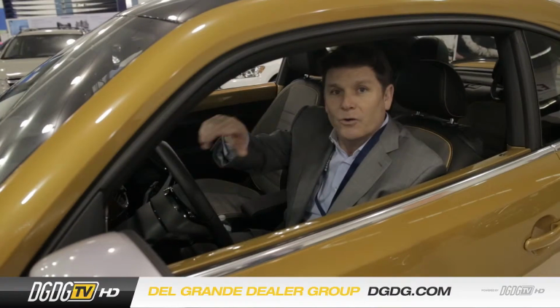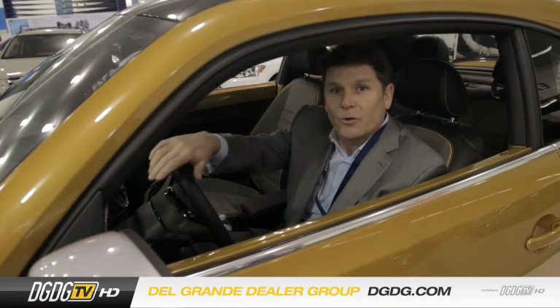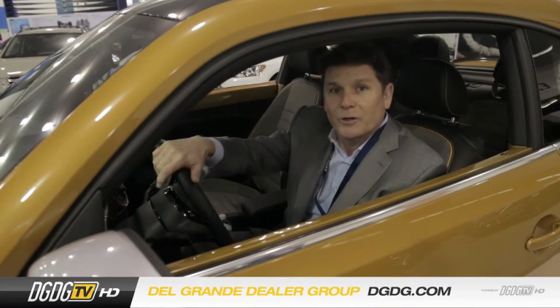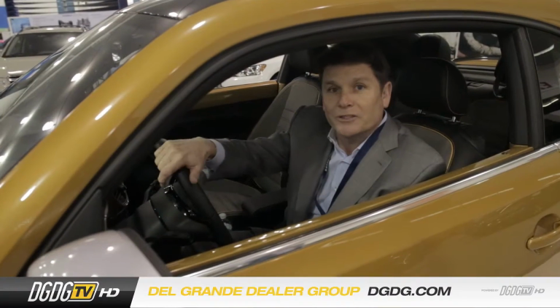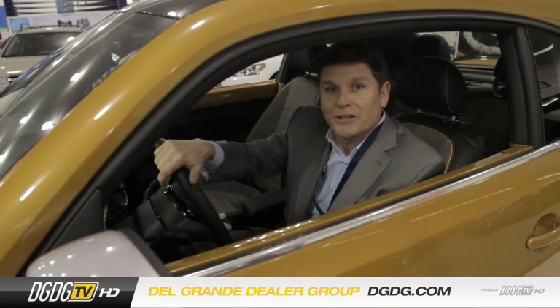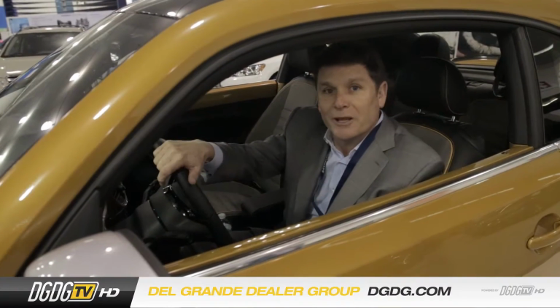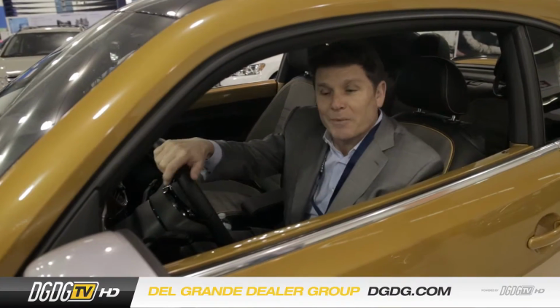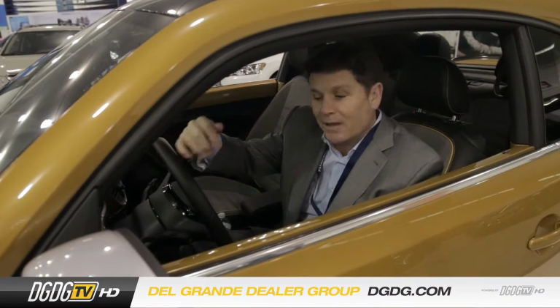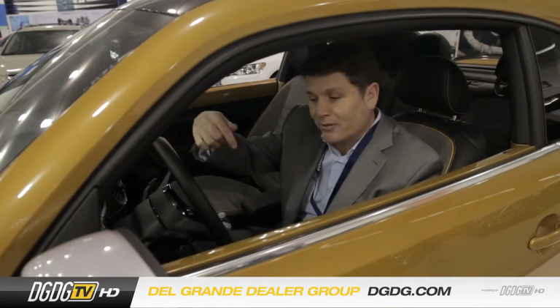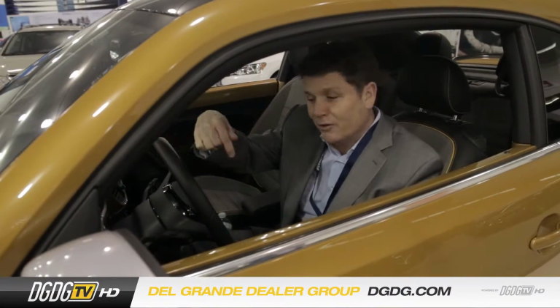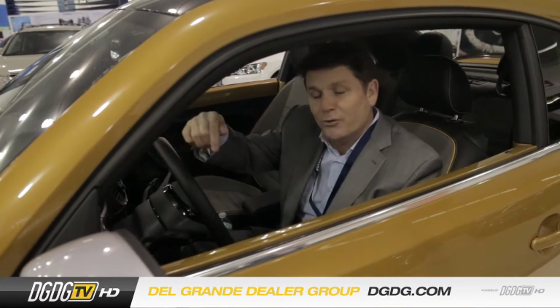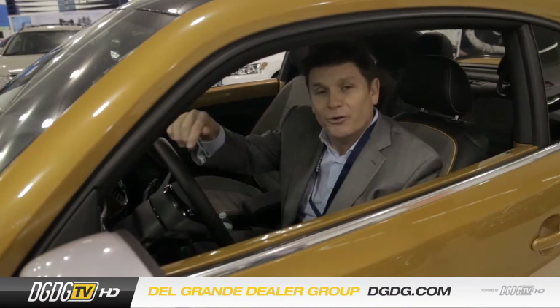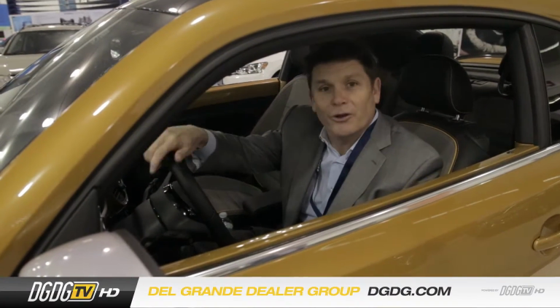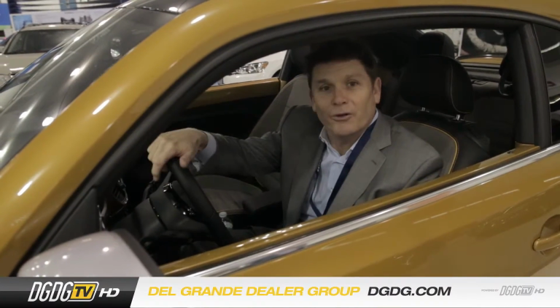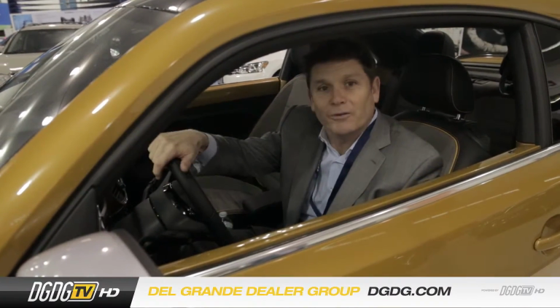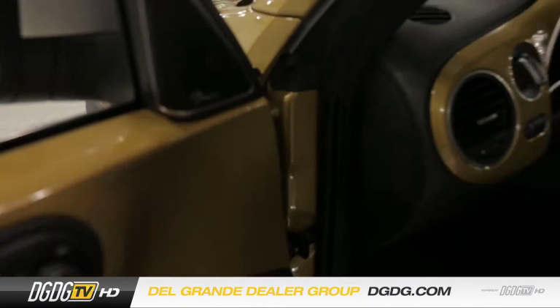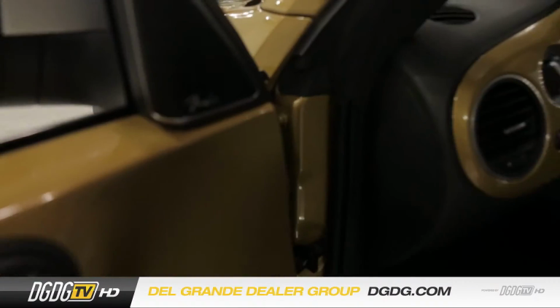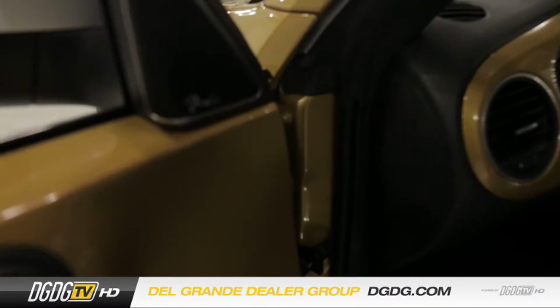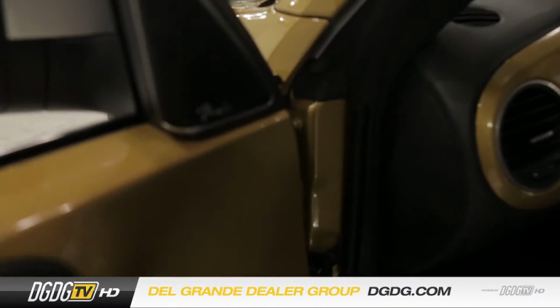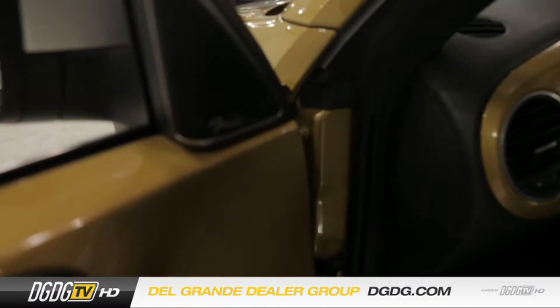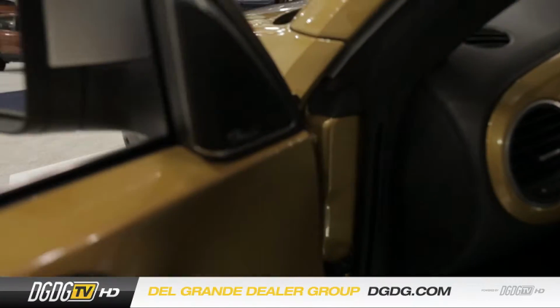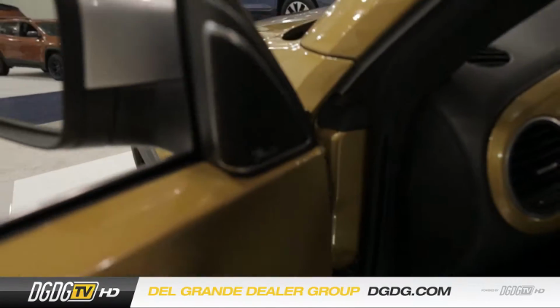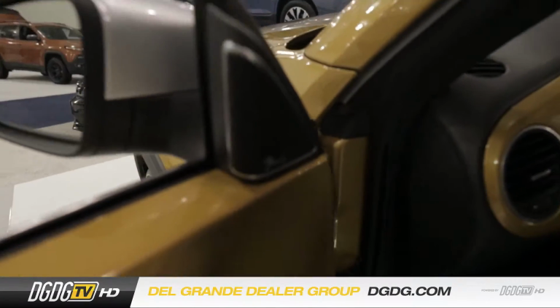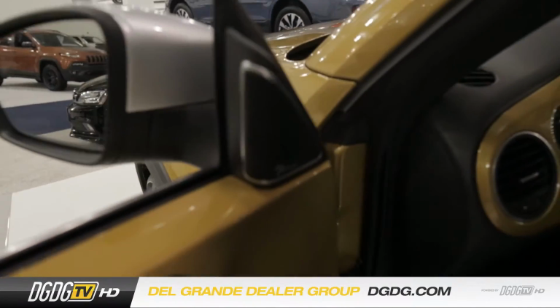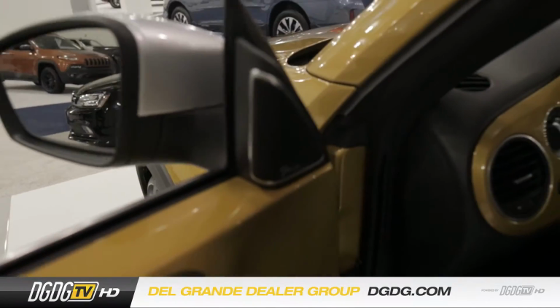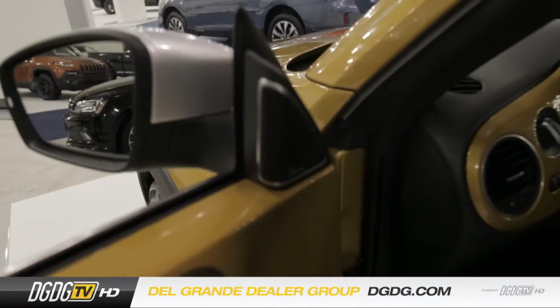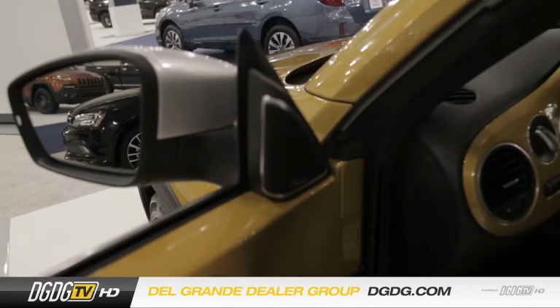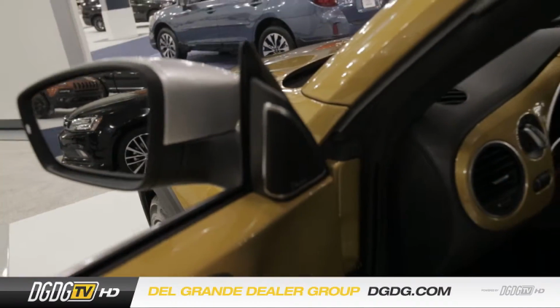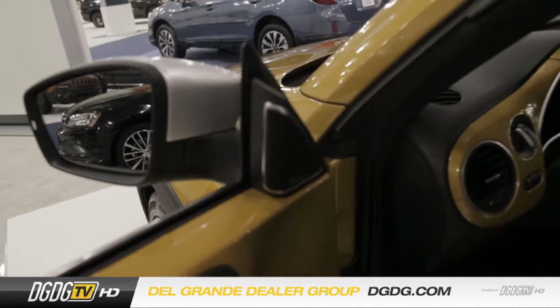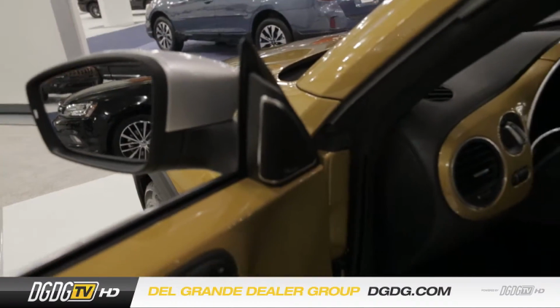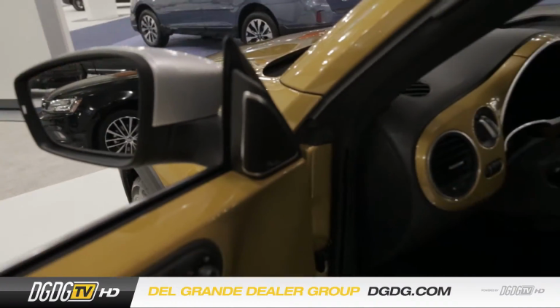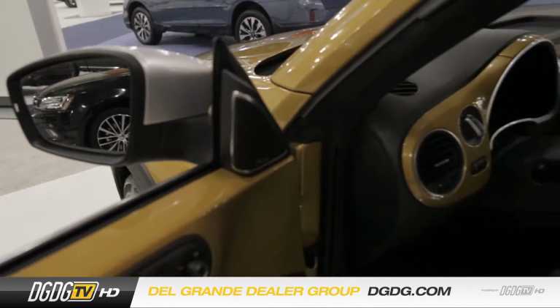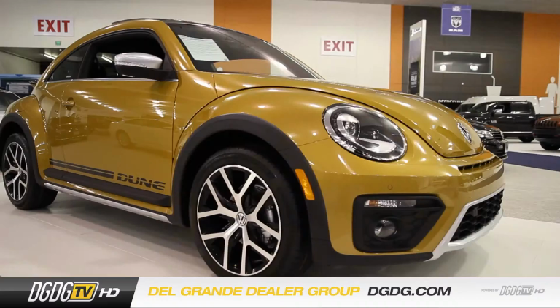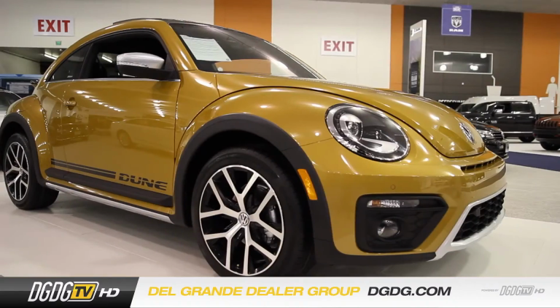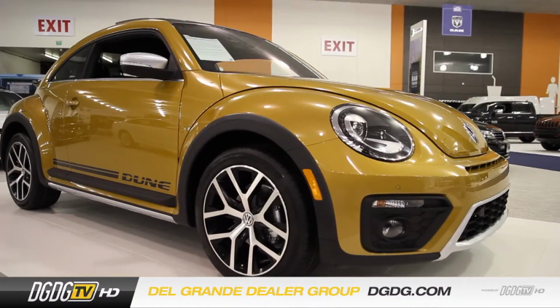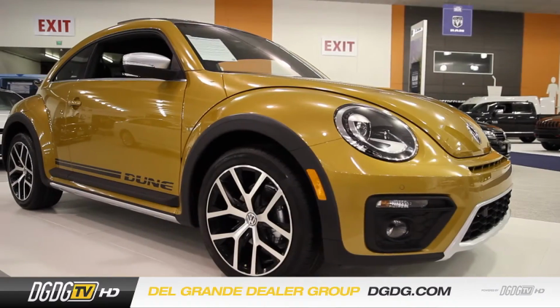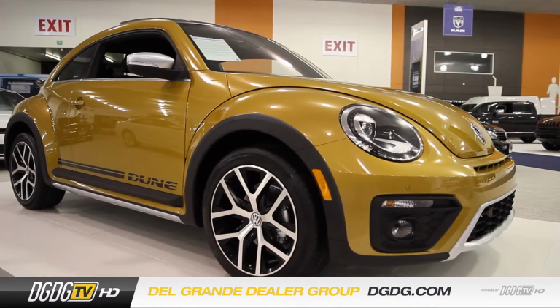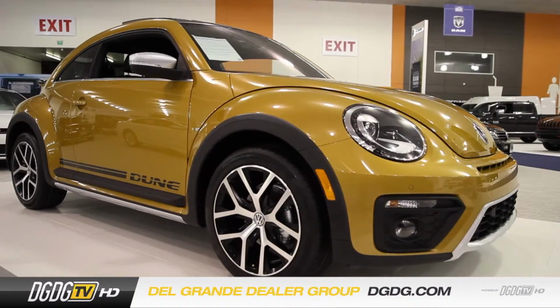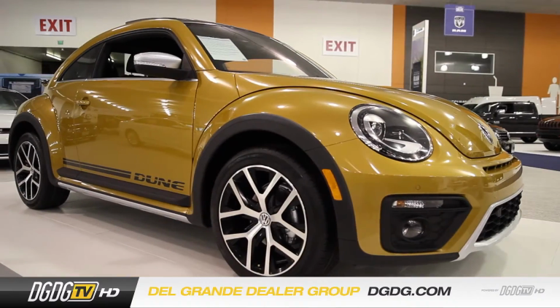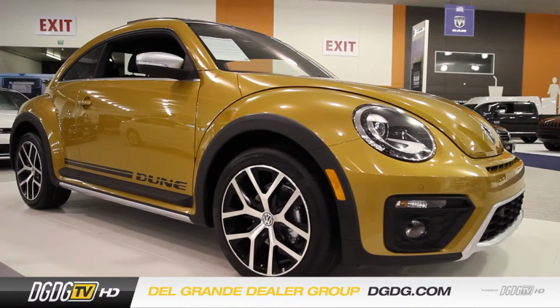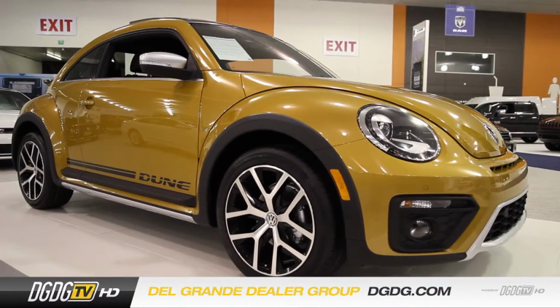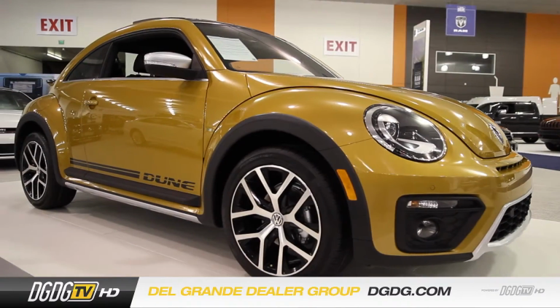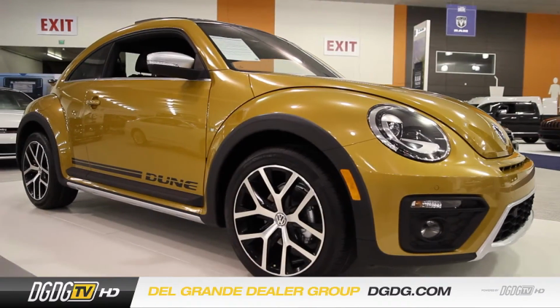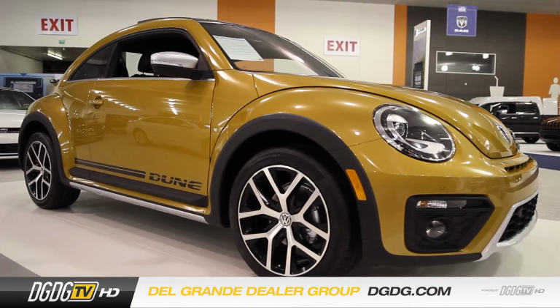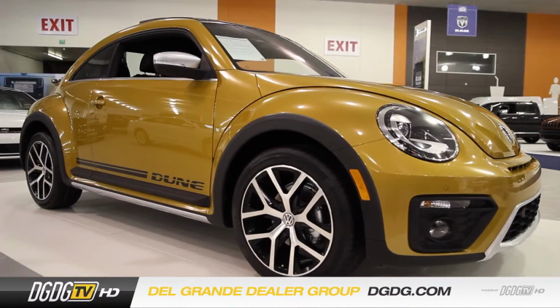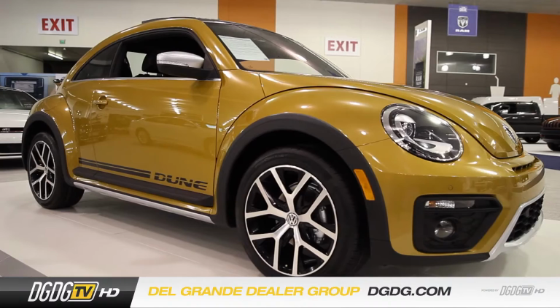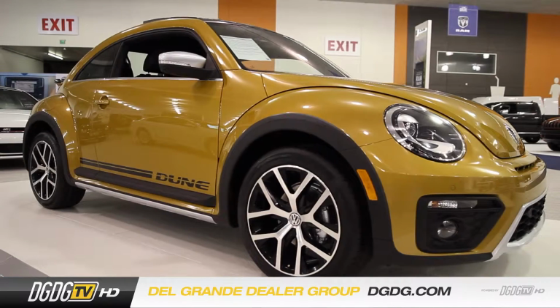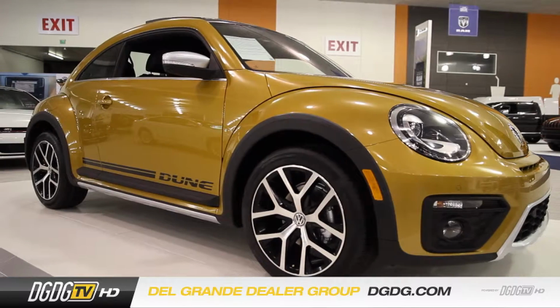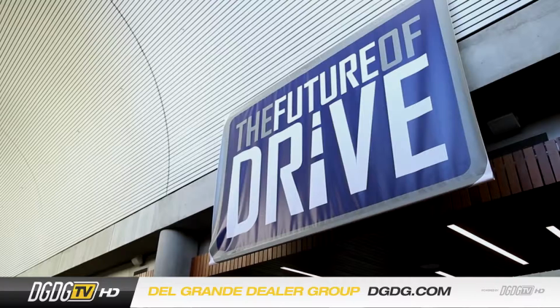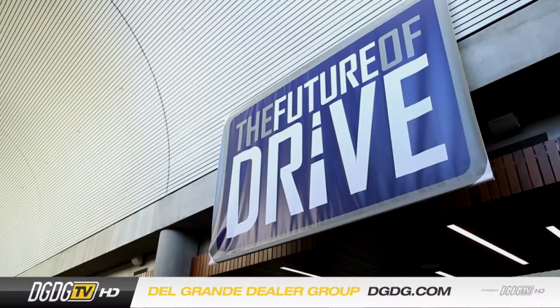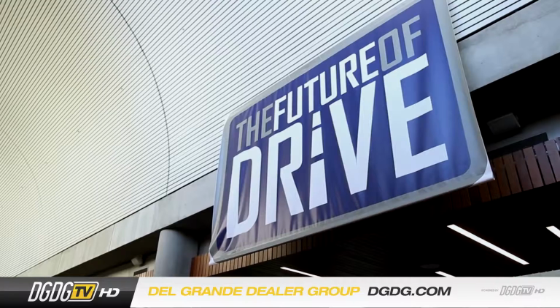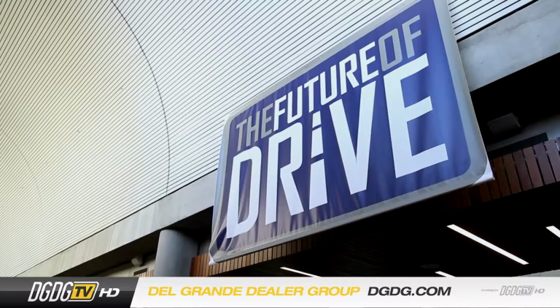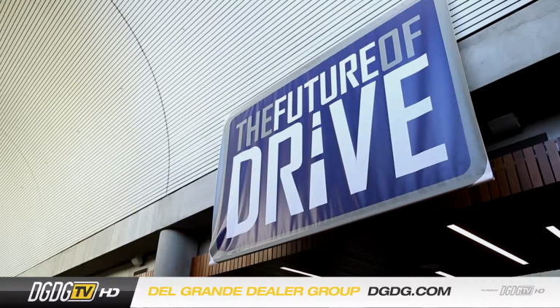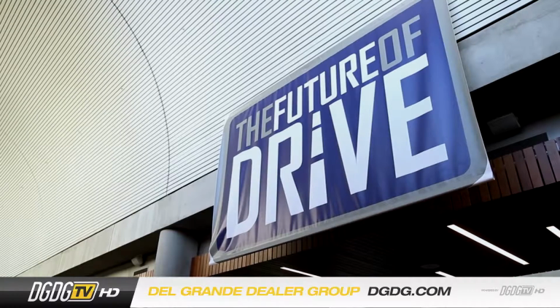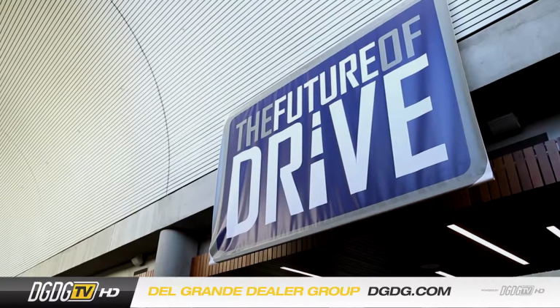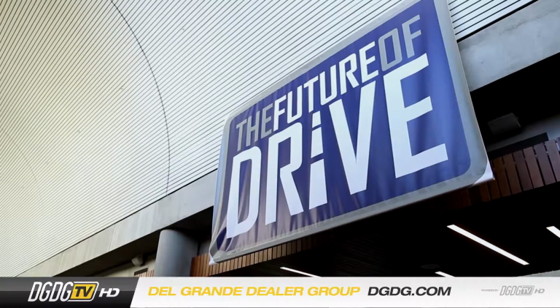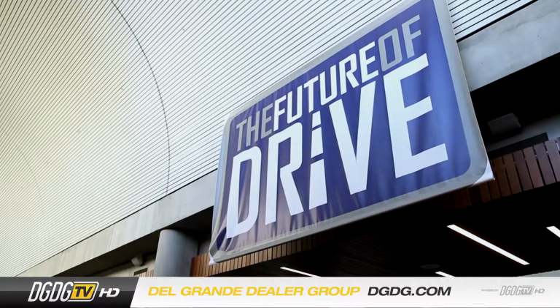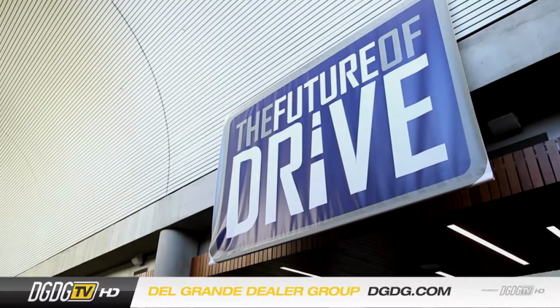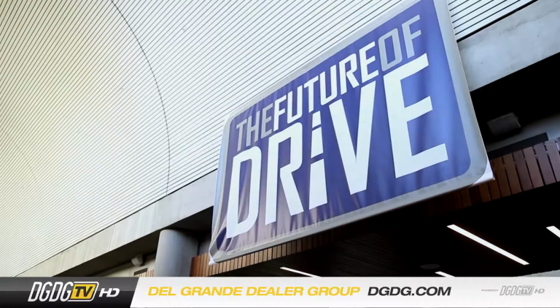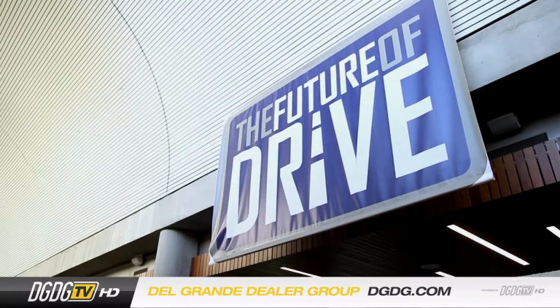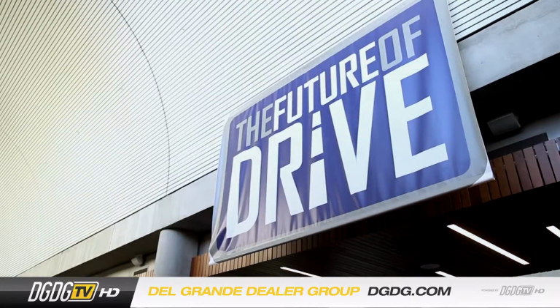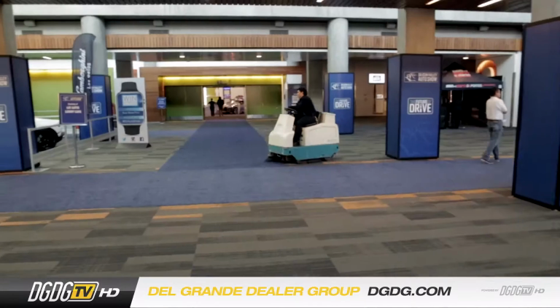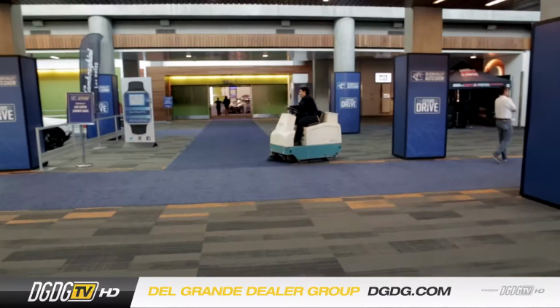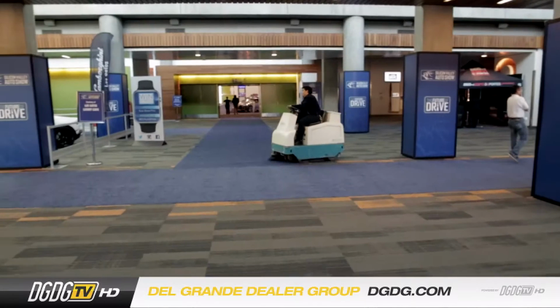Coolest thing about the new Dune — Fender speakers. Going retro. Welcome to the future of drive.